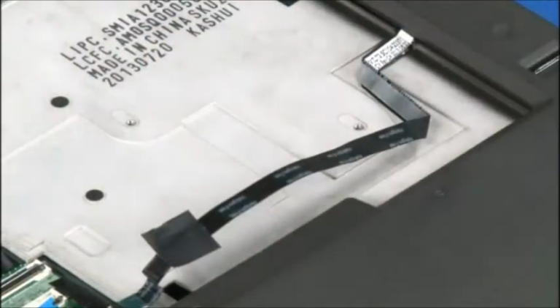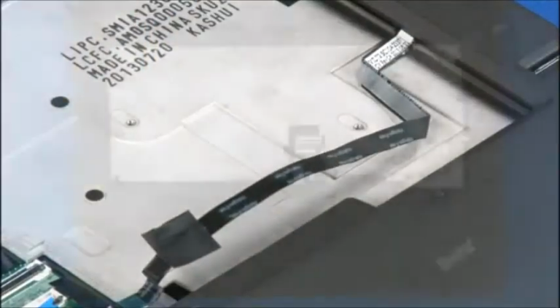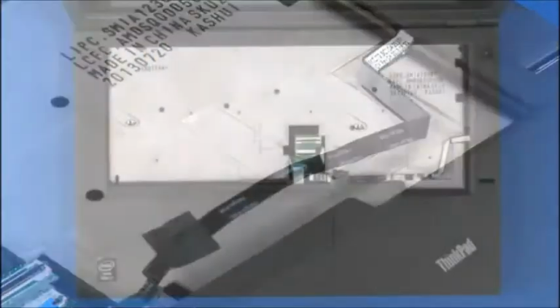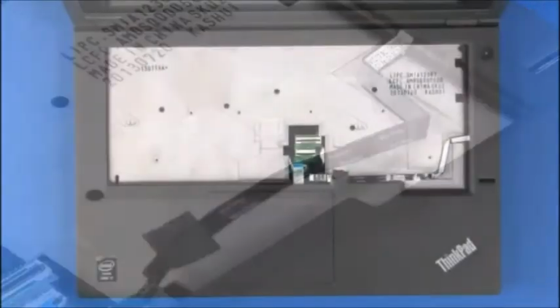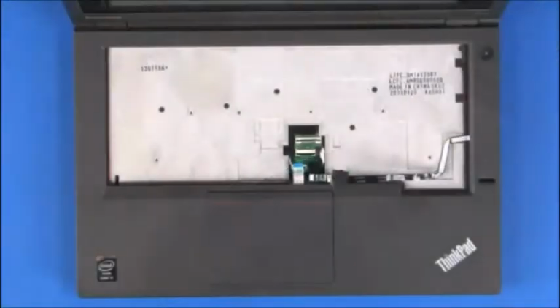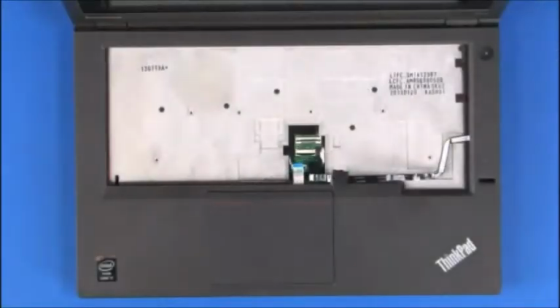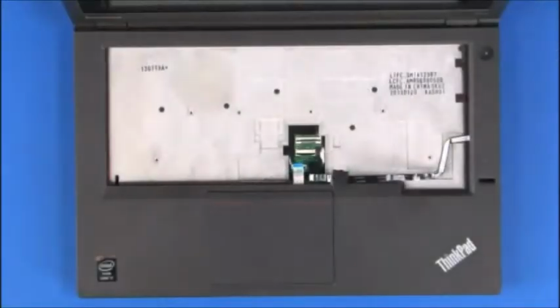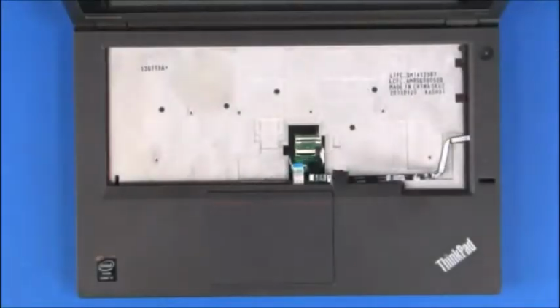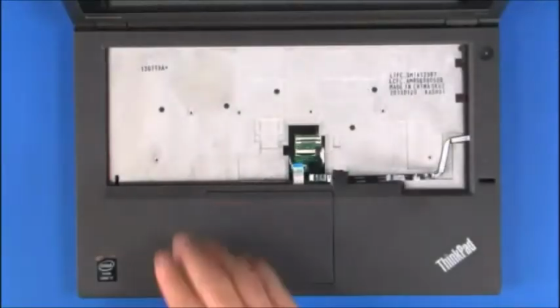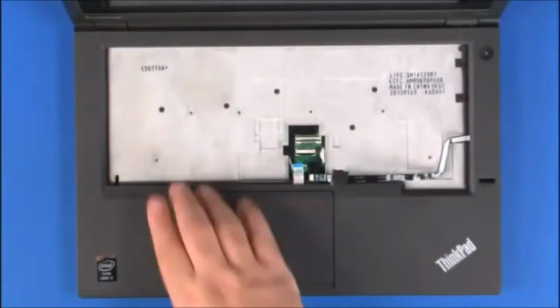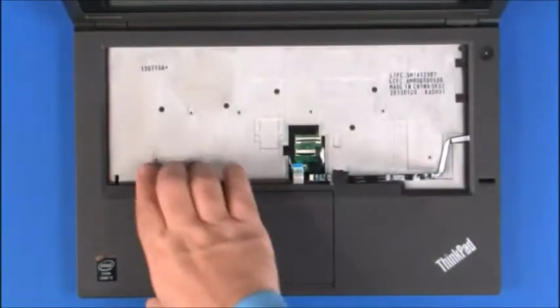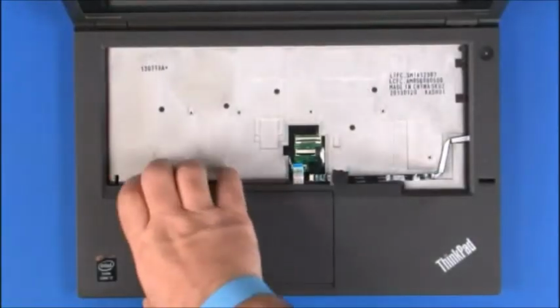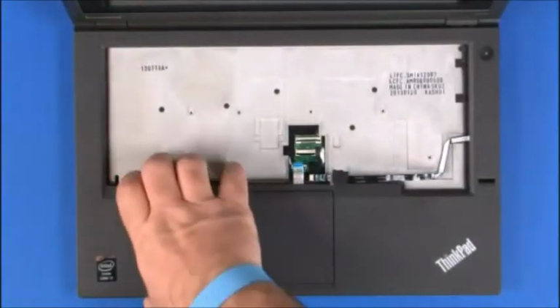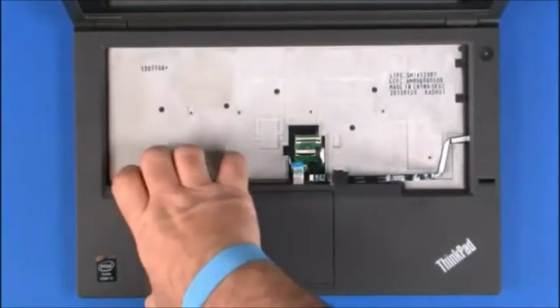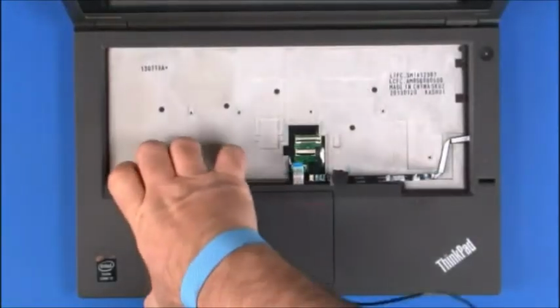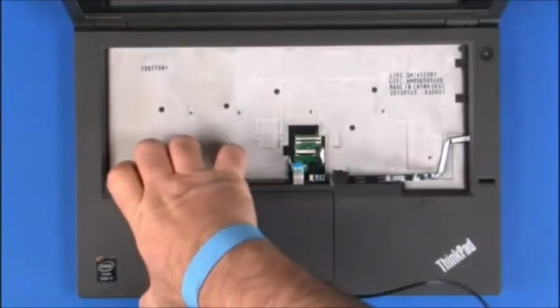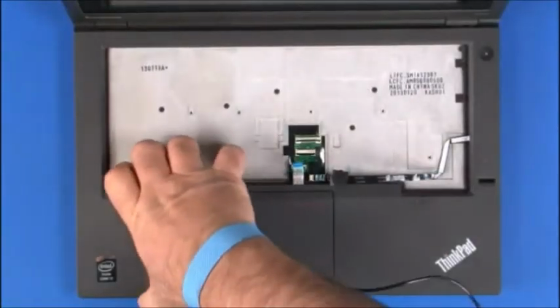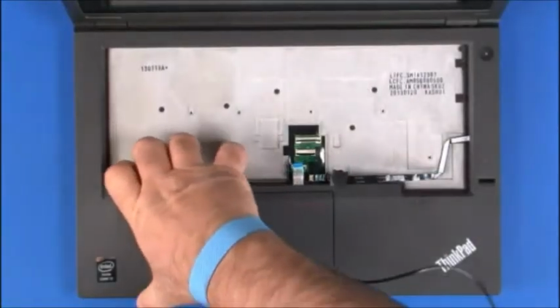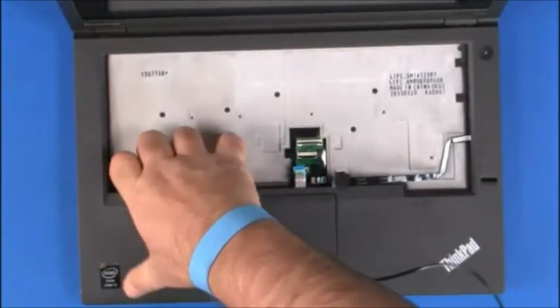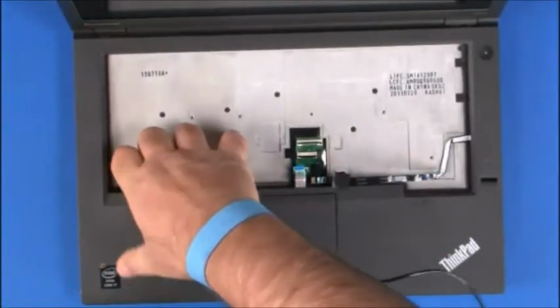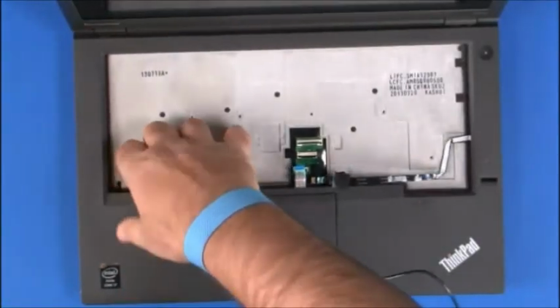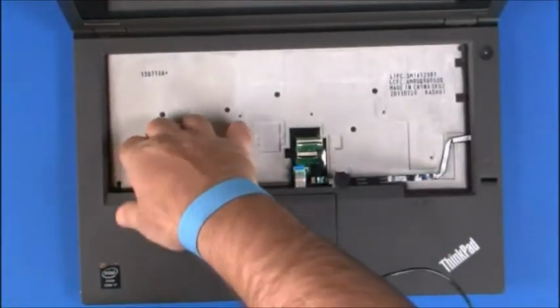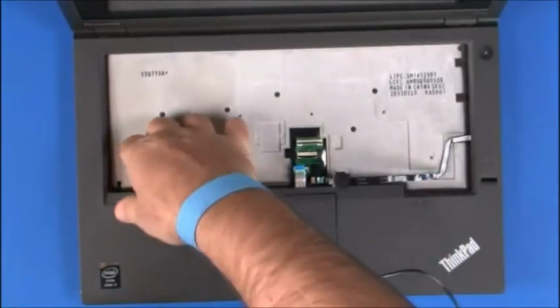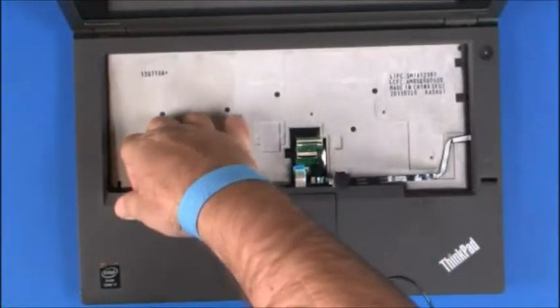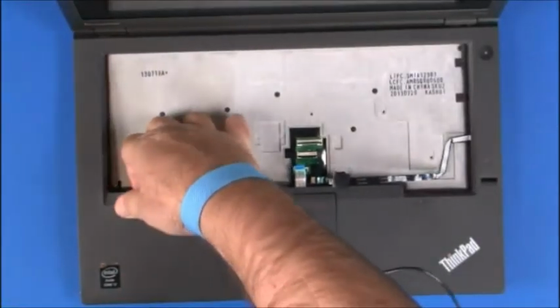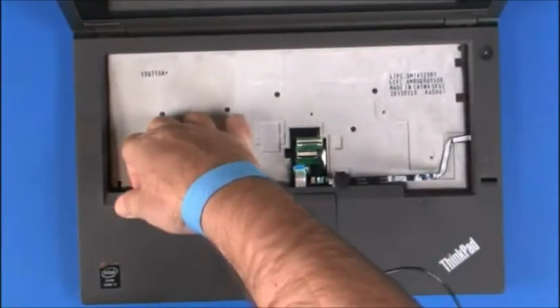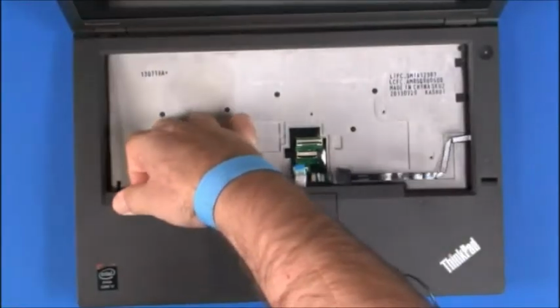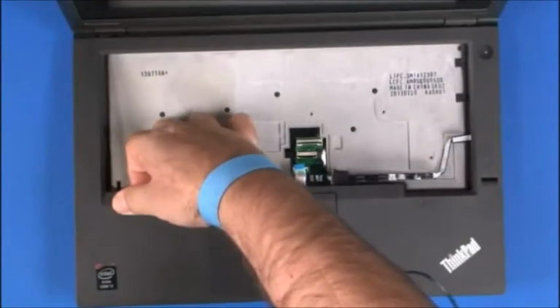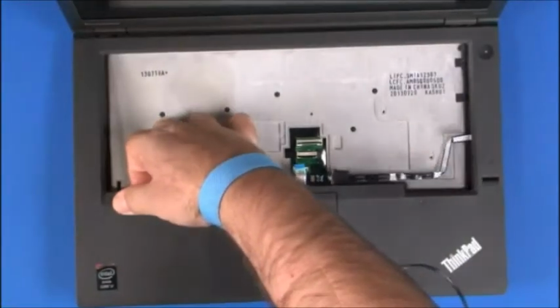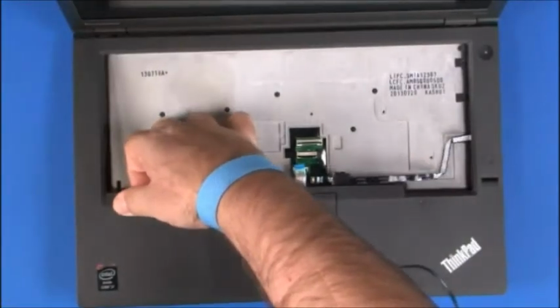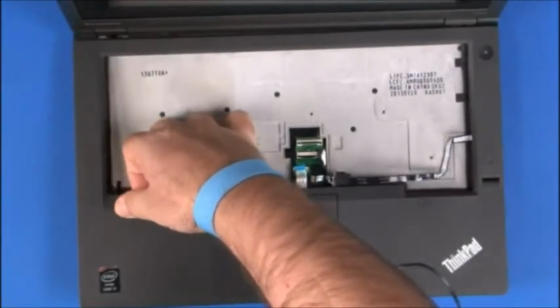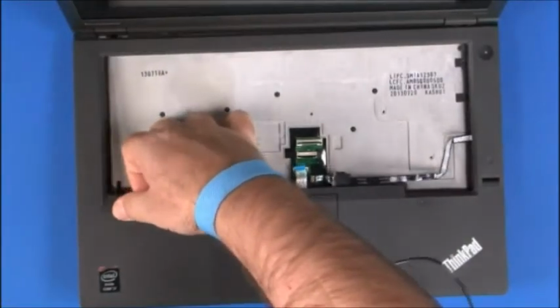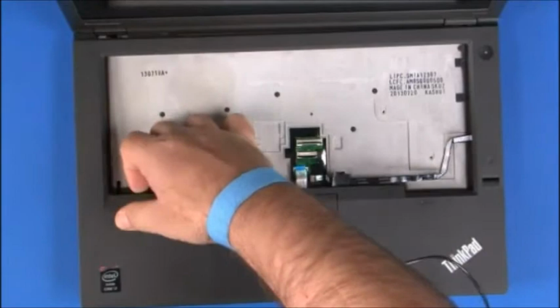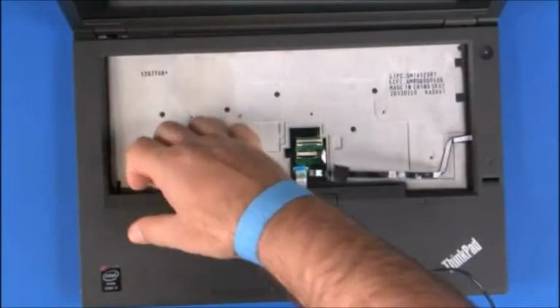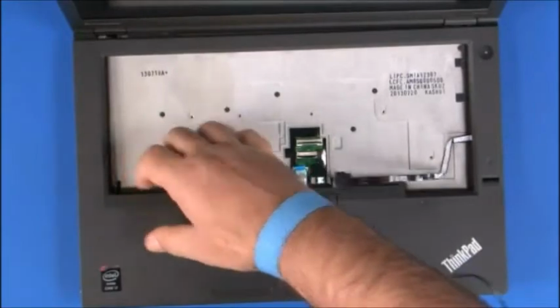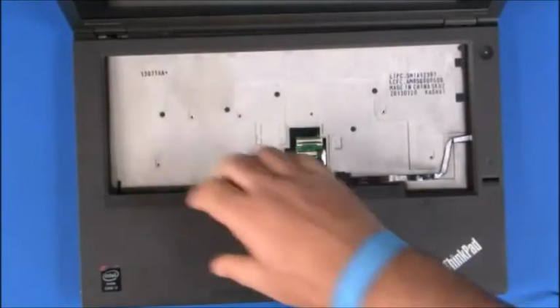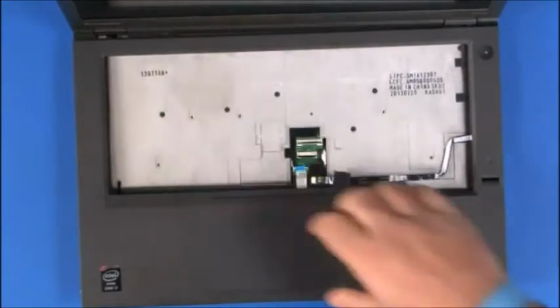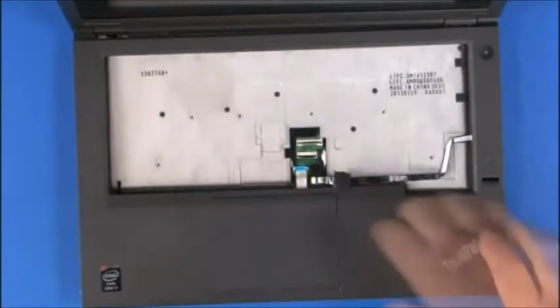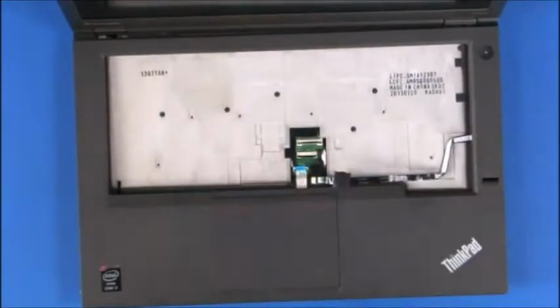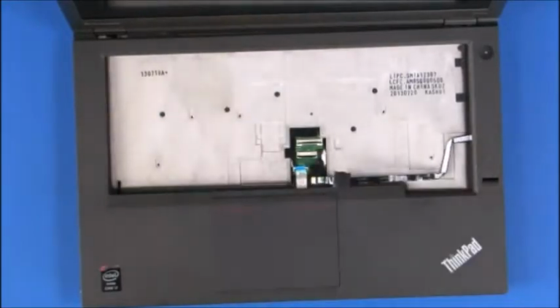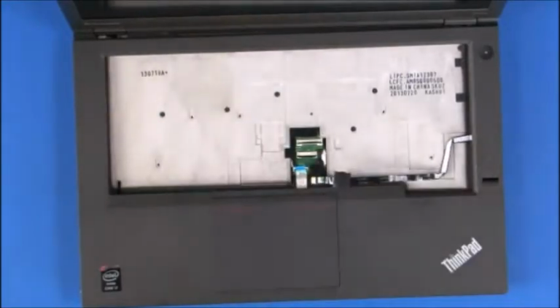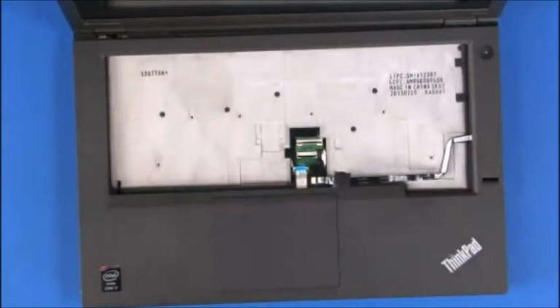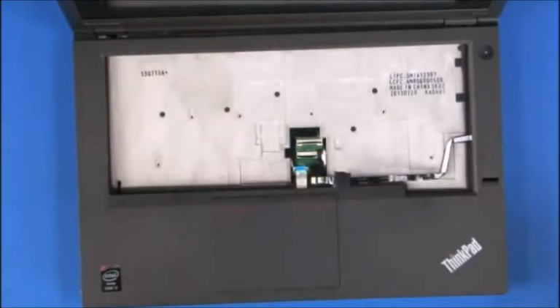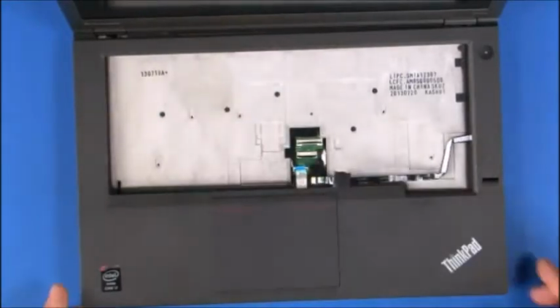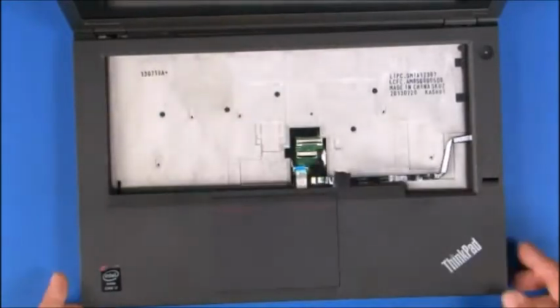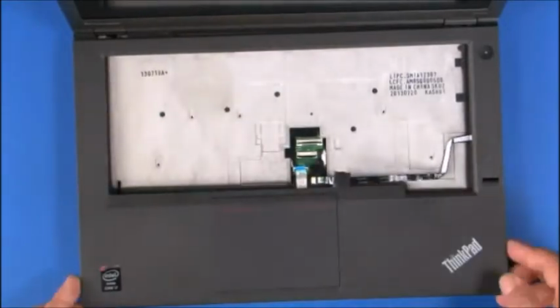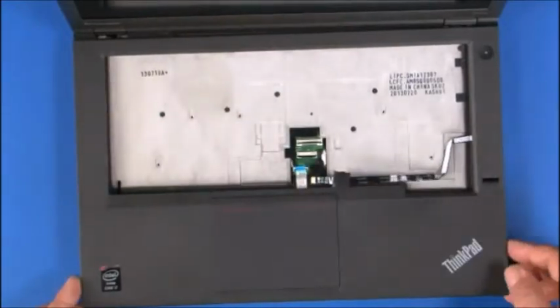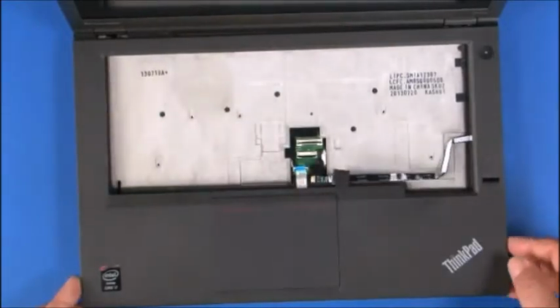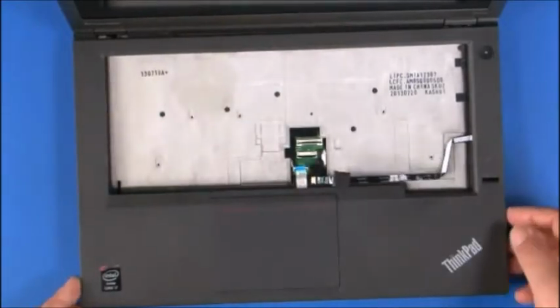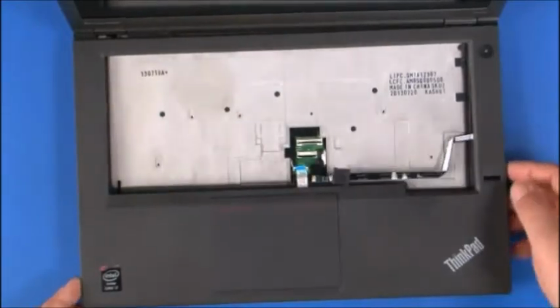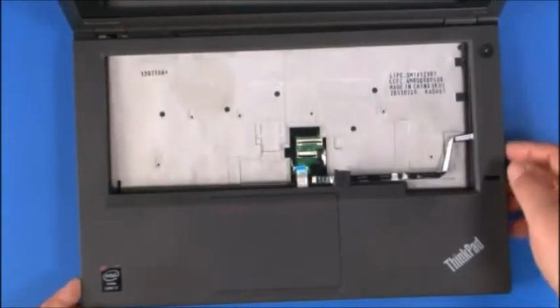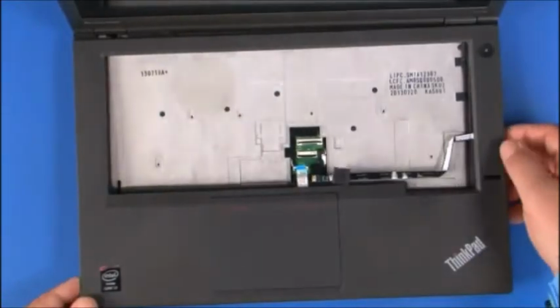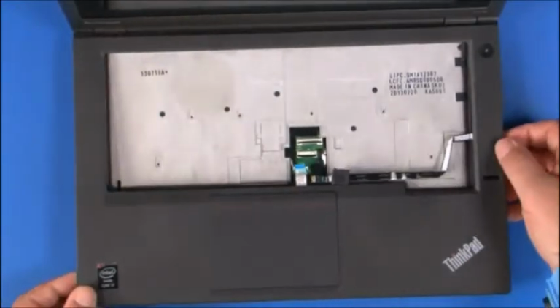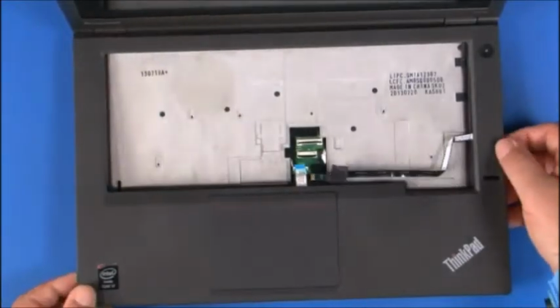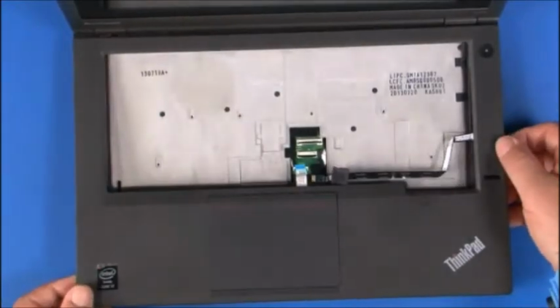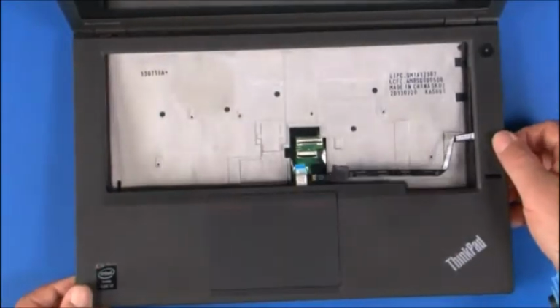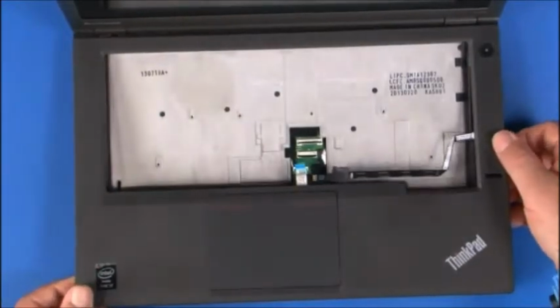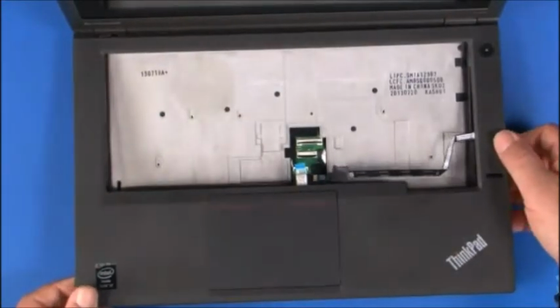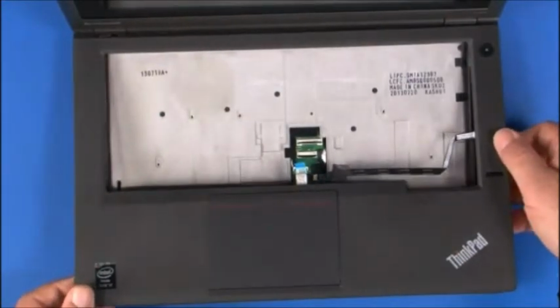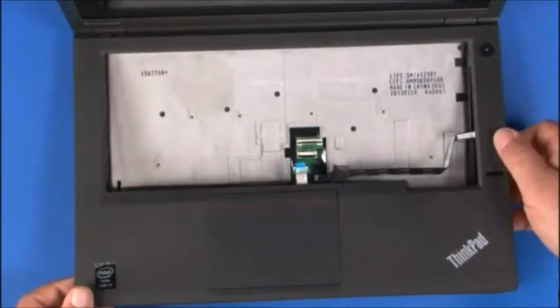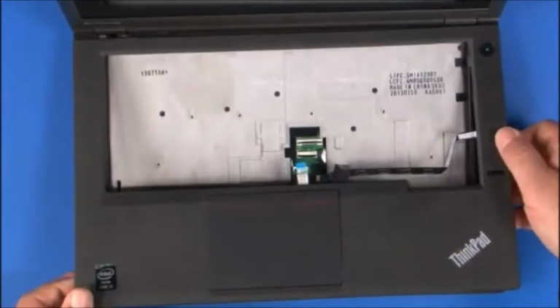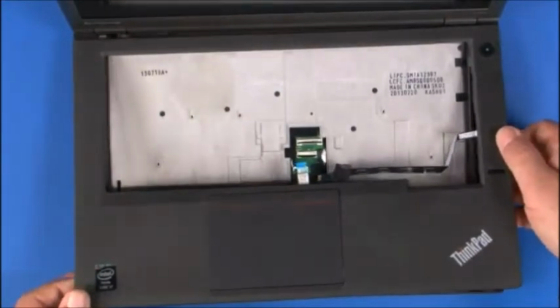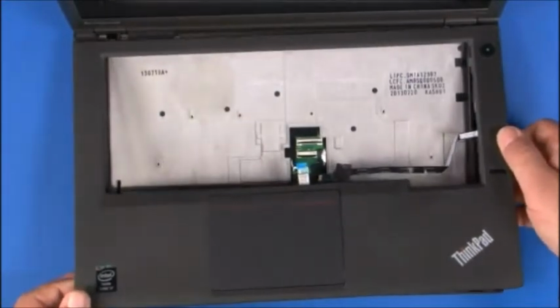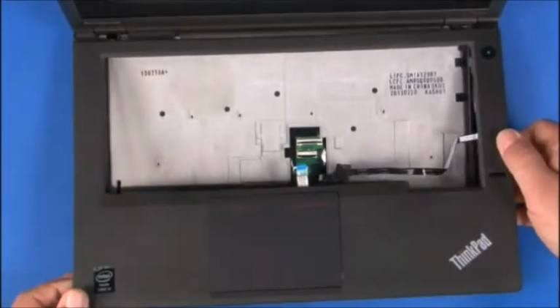Gently pry the edge of the keyboard bezel up to unsnap the clips. Lift the keyboard bezel from the chassis.